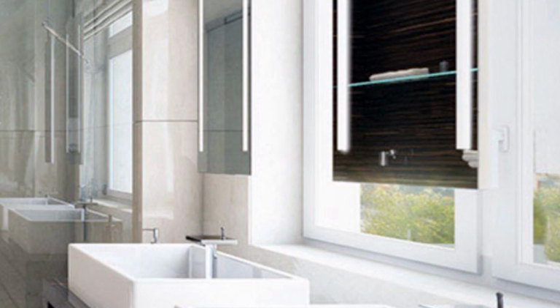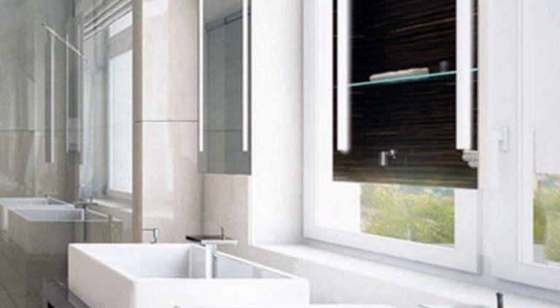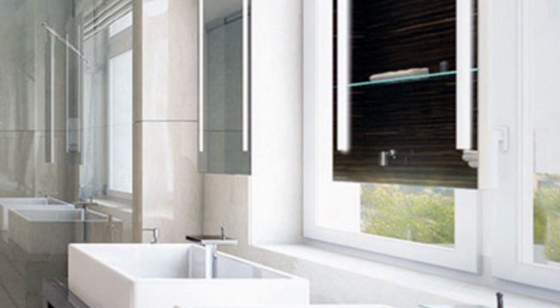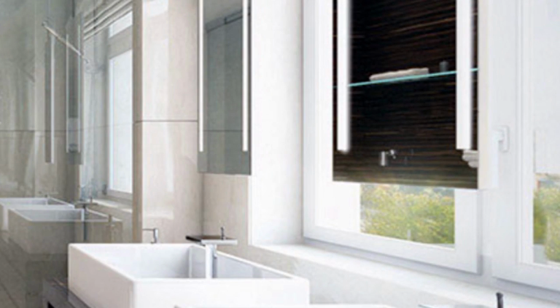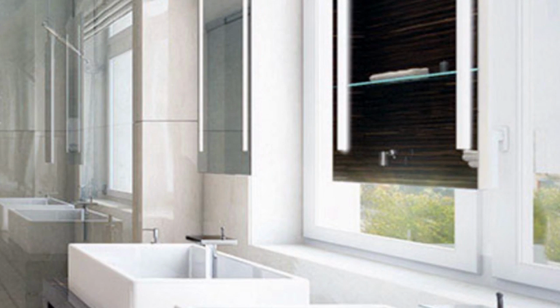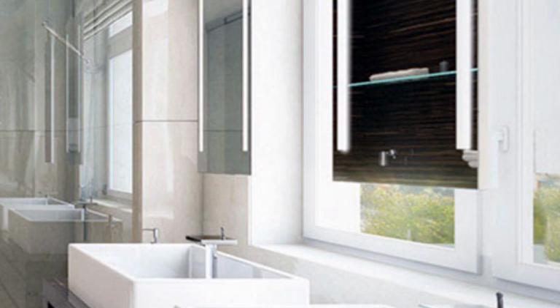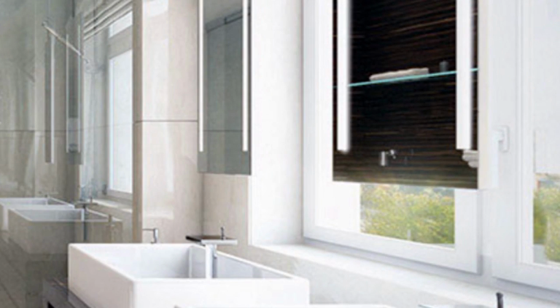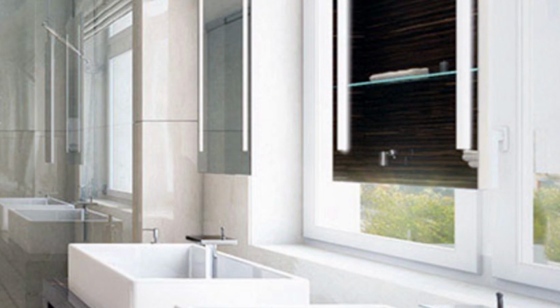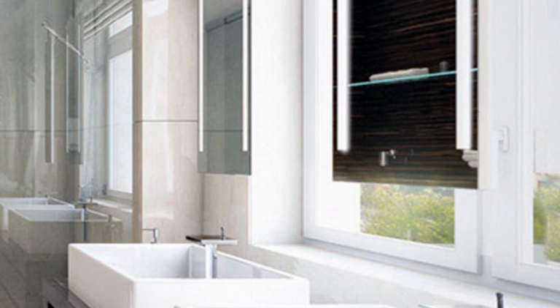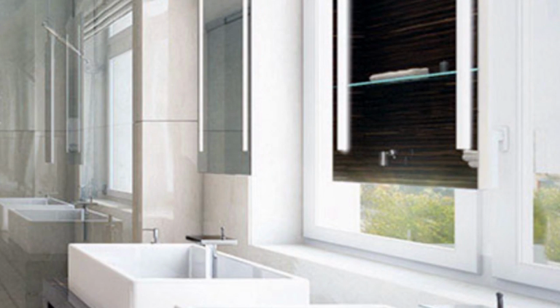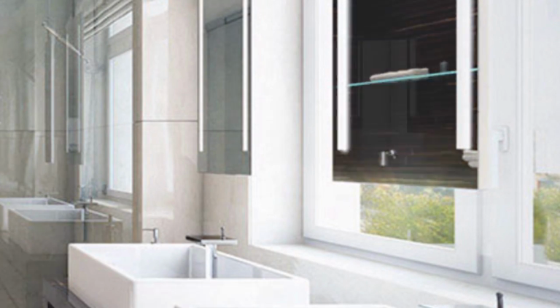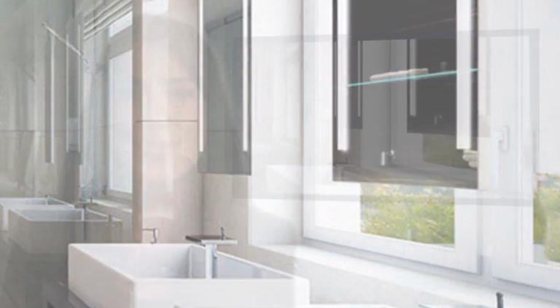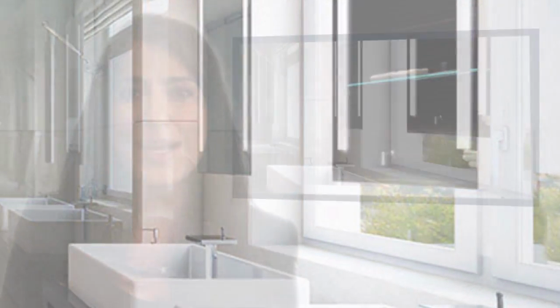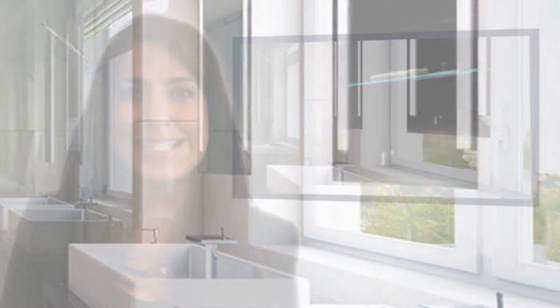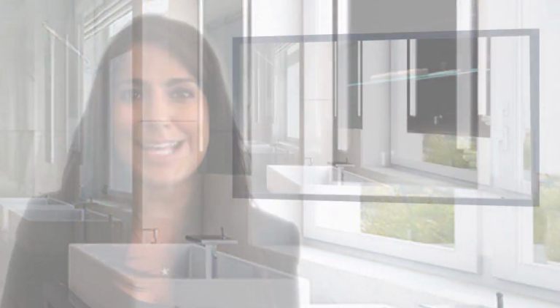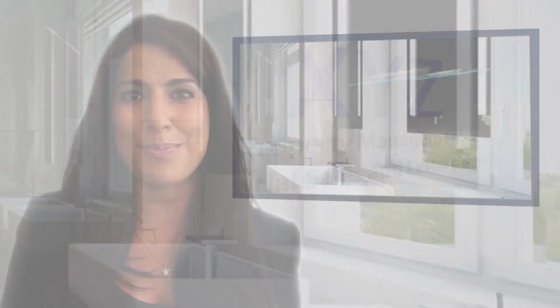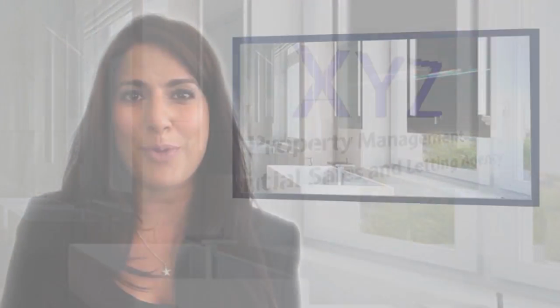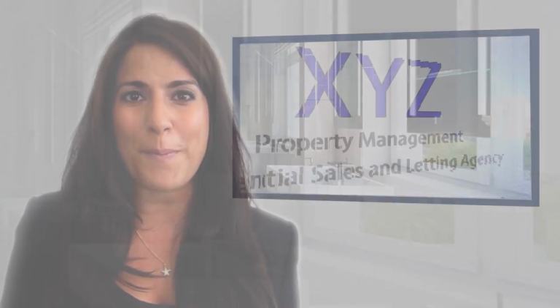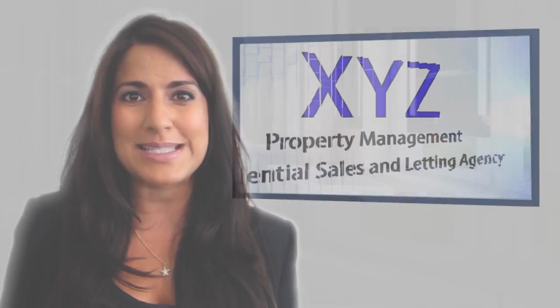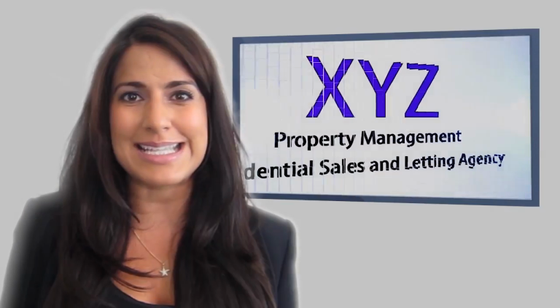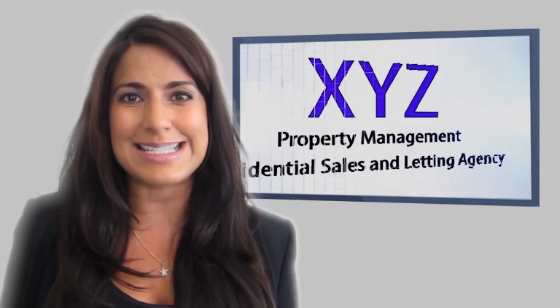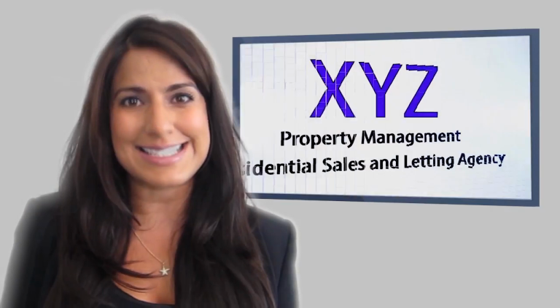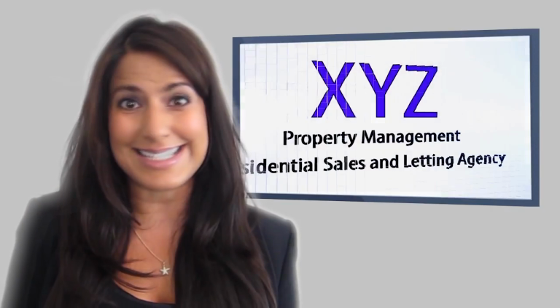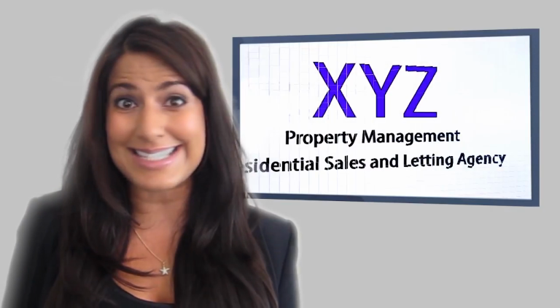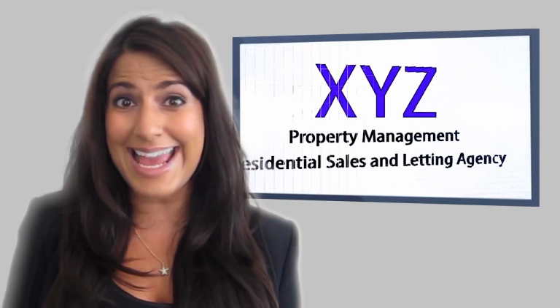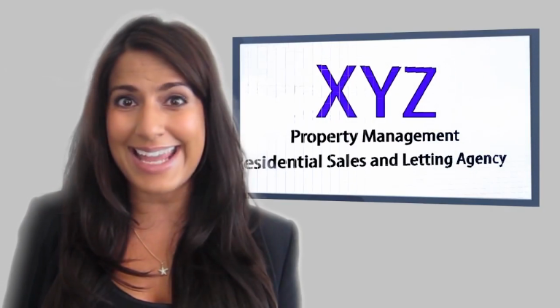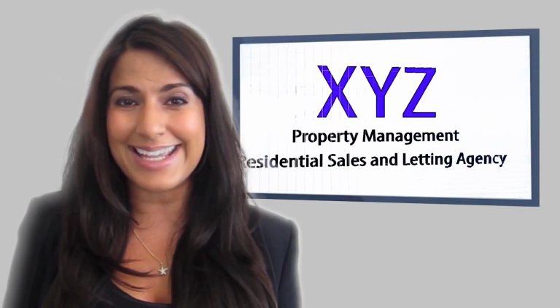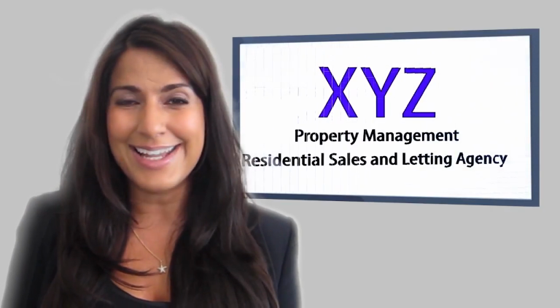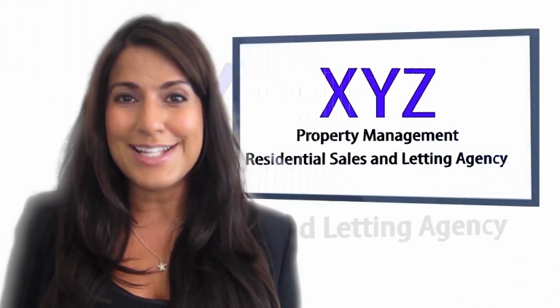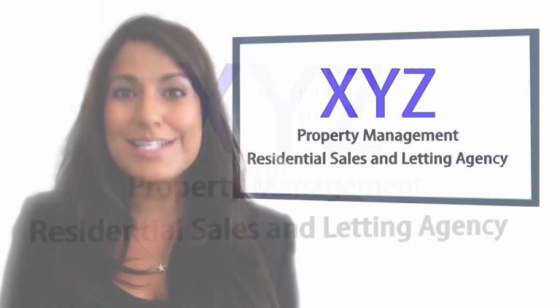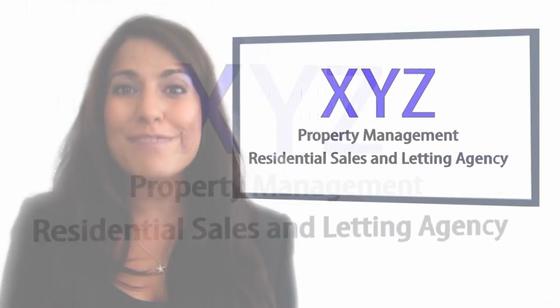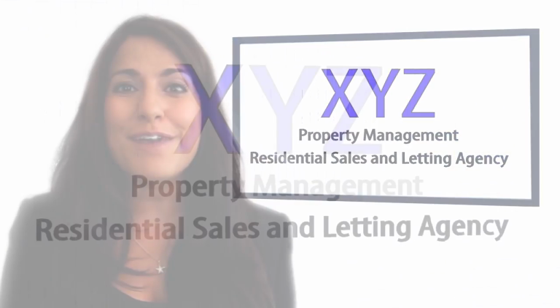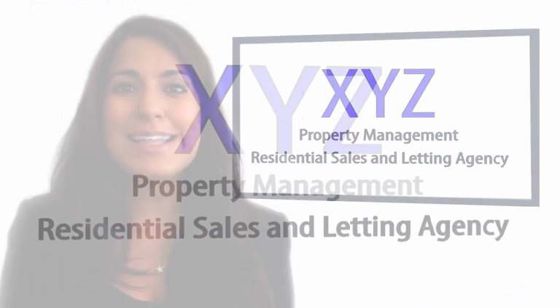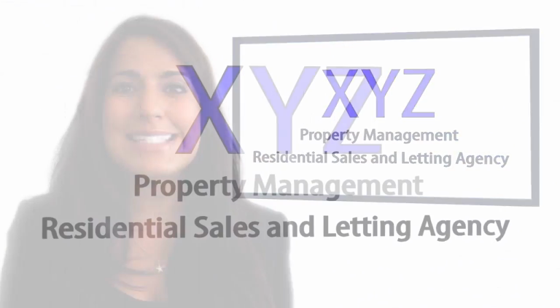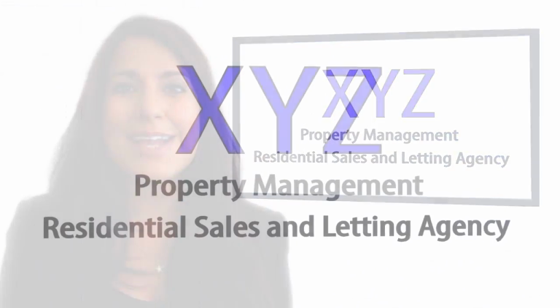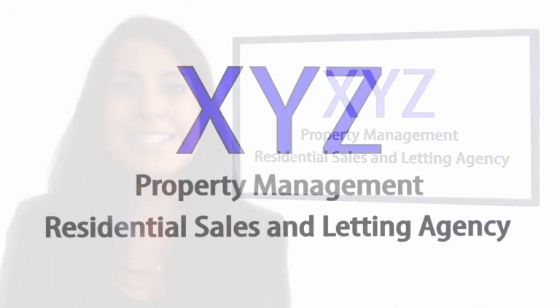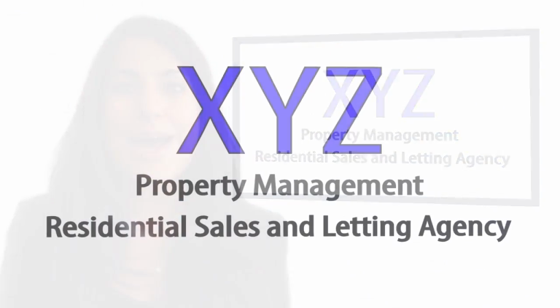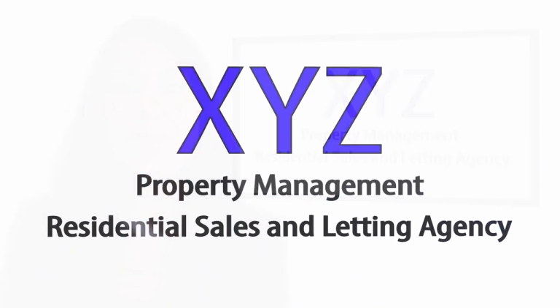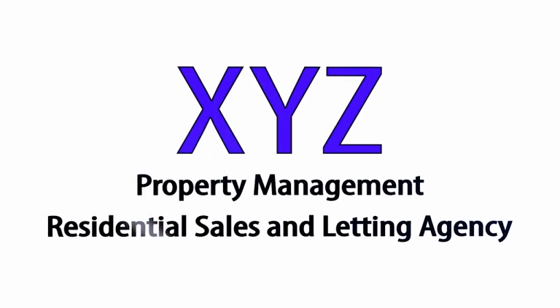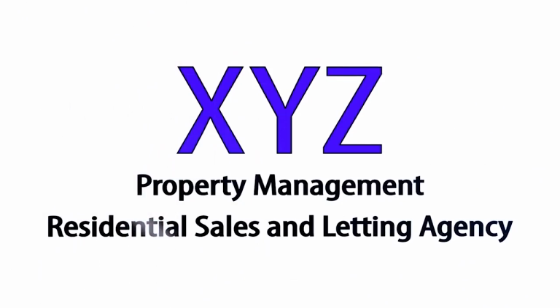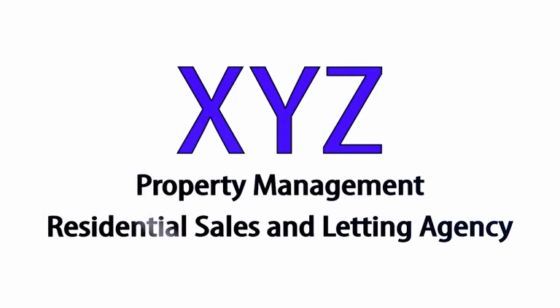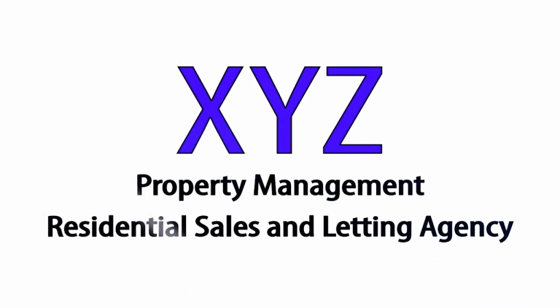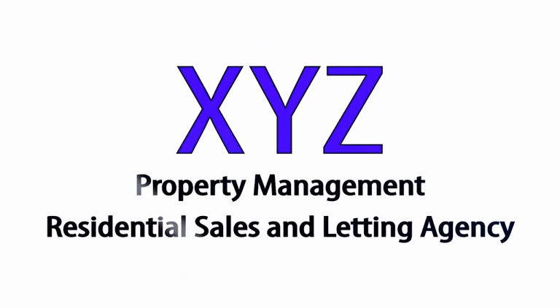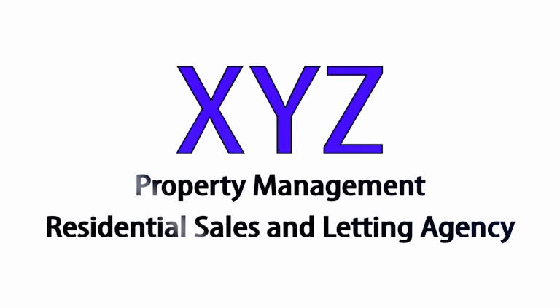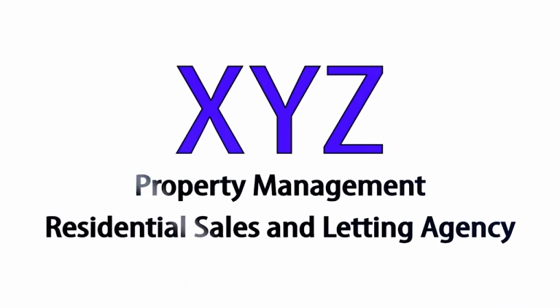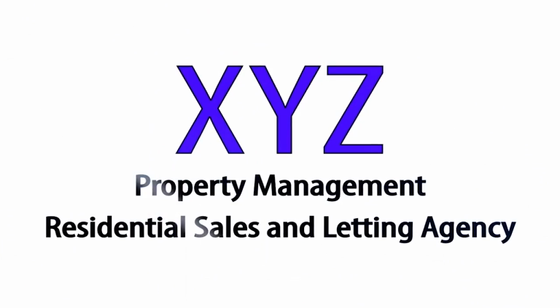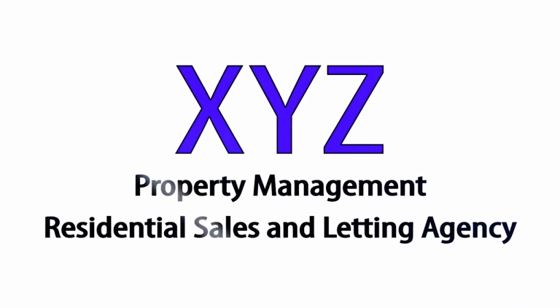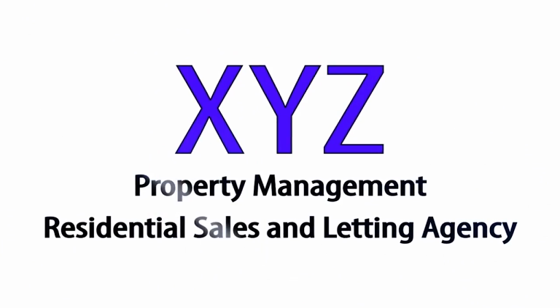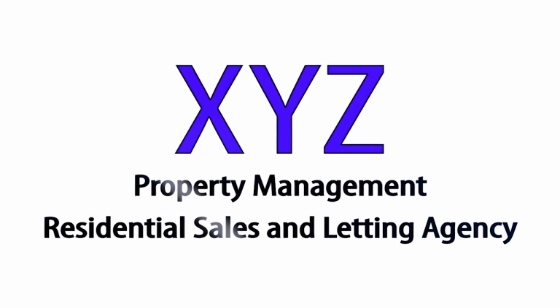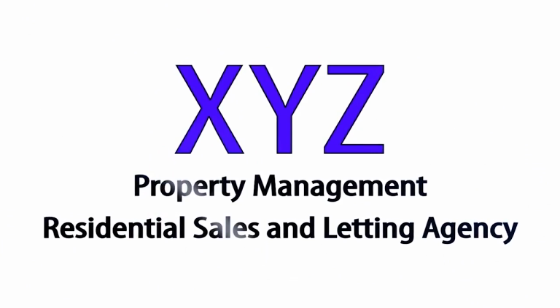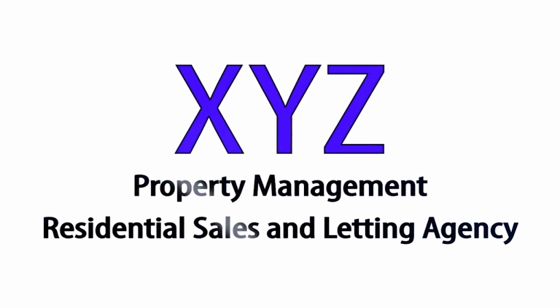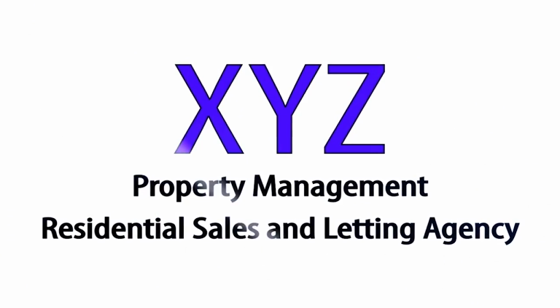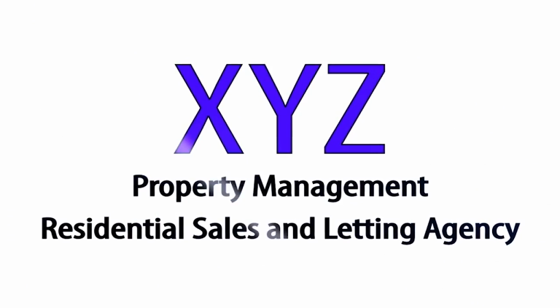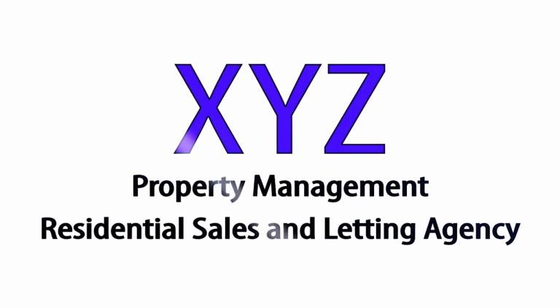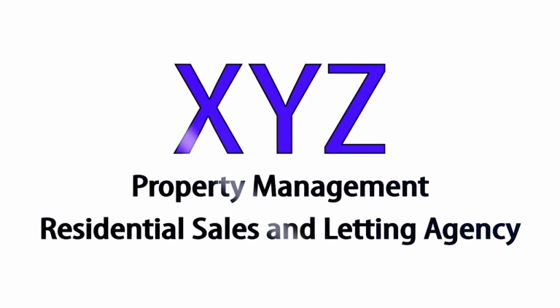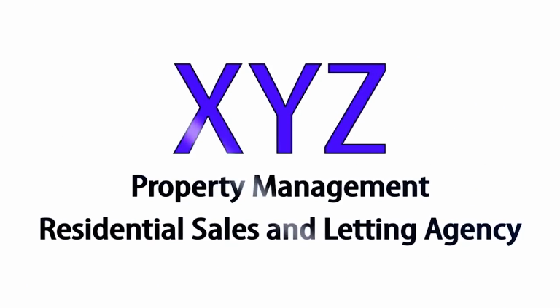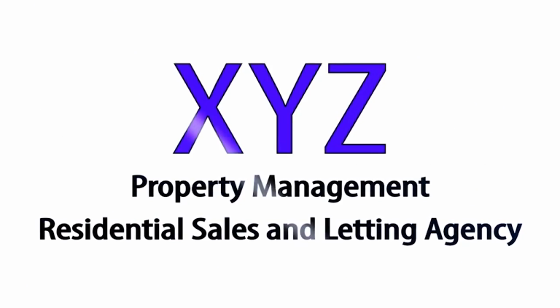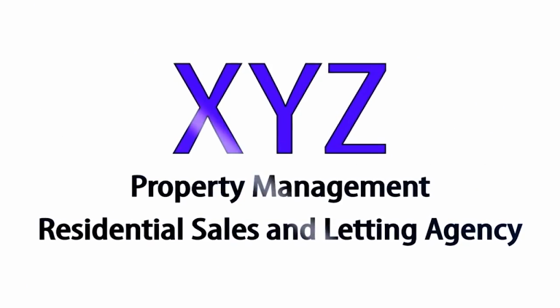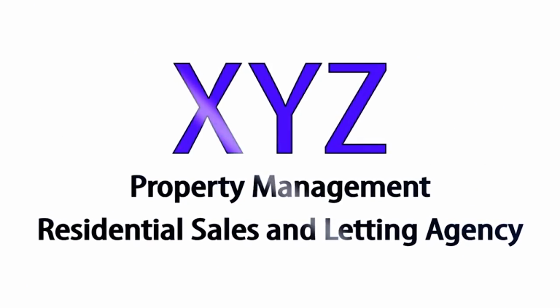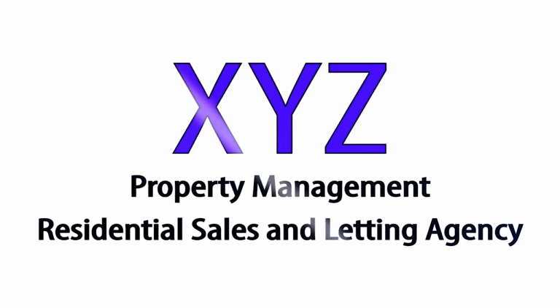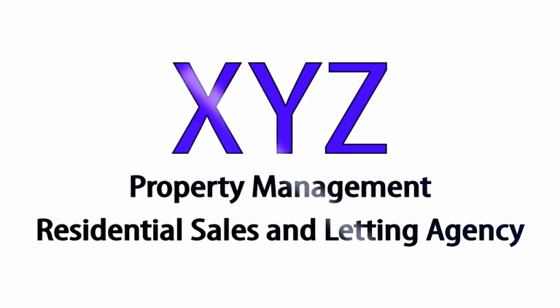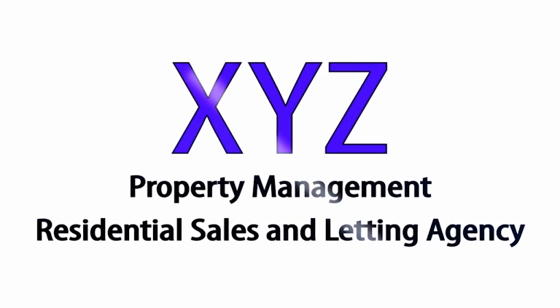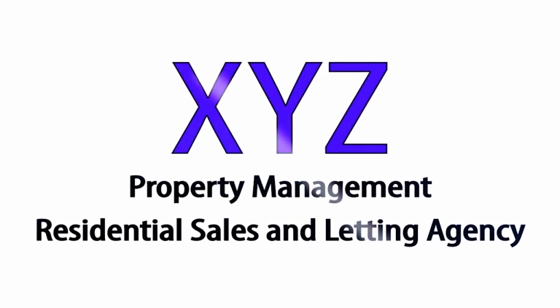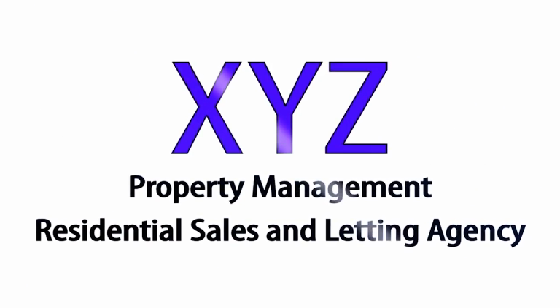Contact XYZ Properties today to find out how this property could become your new home.